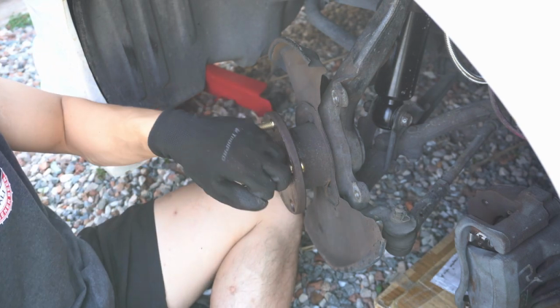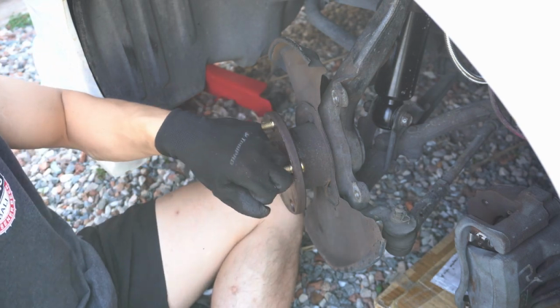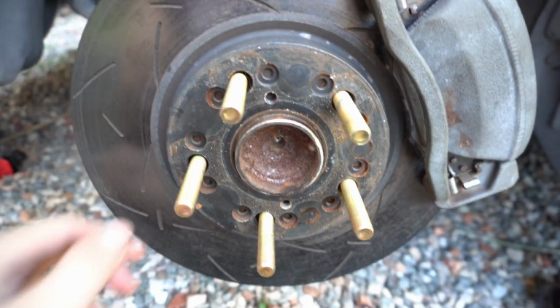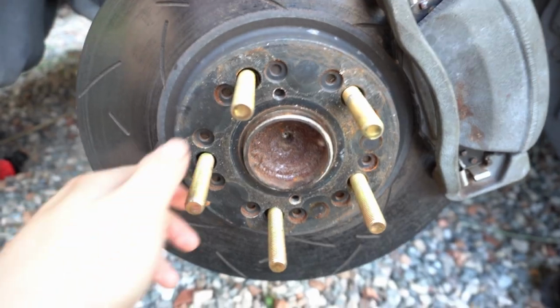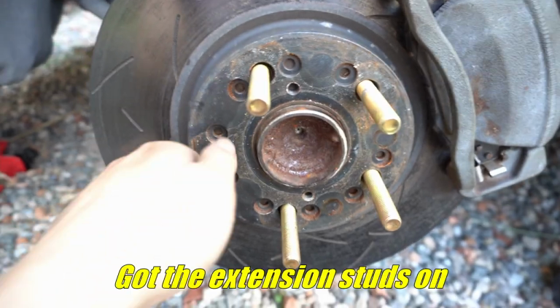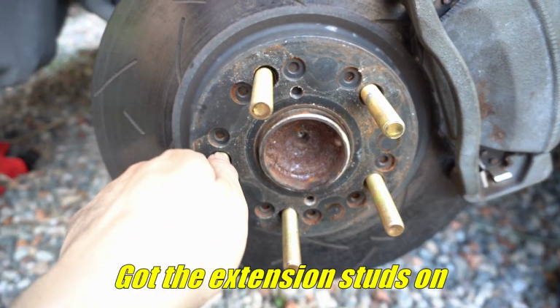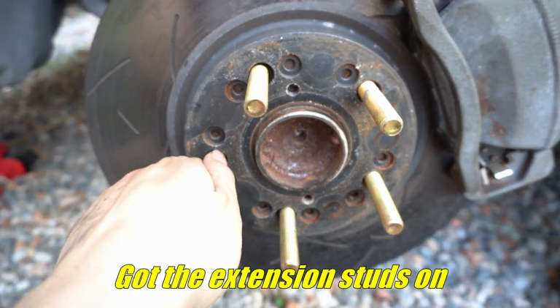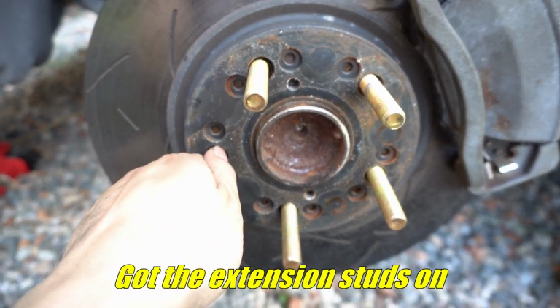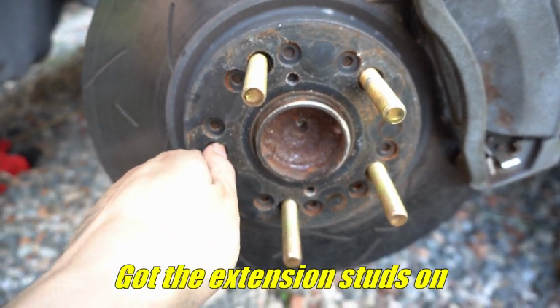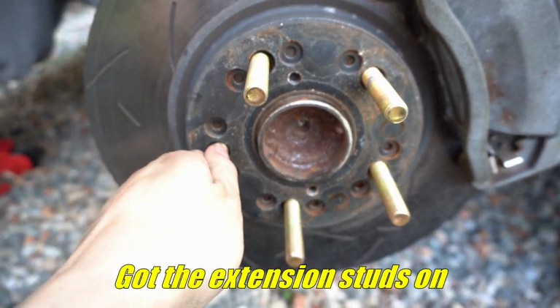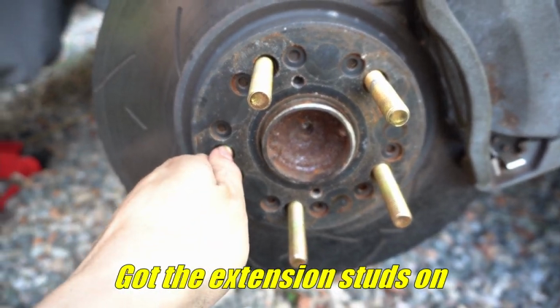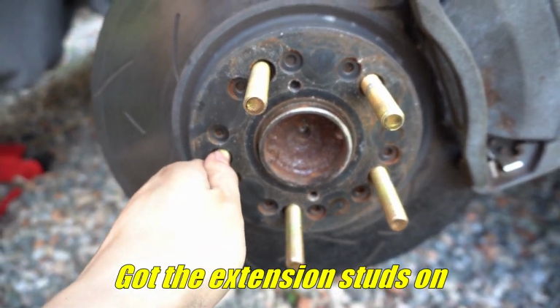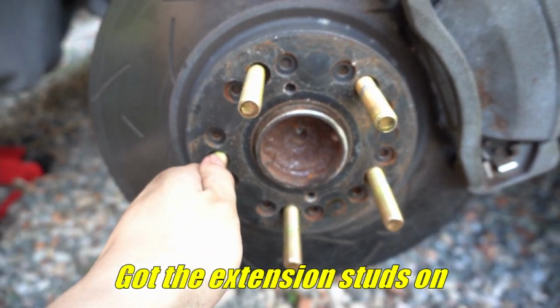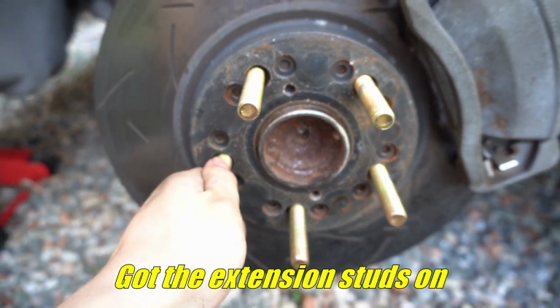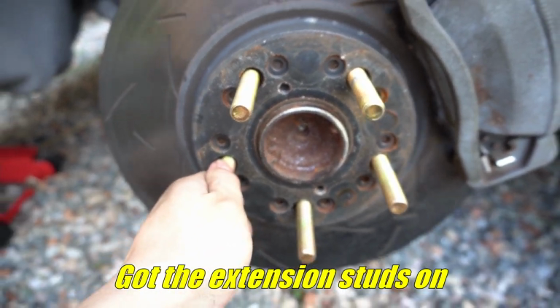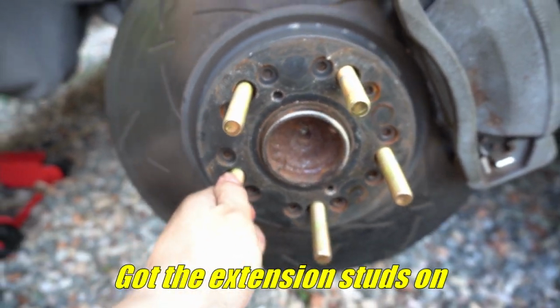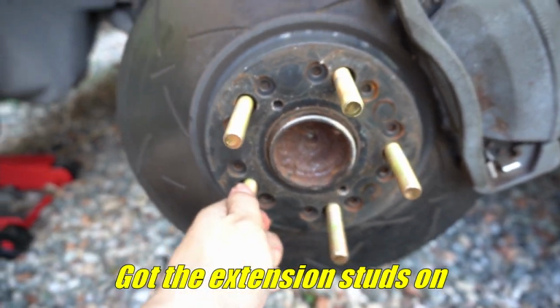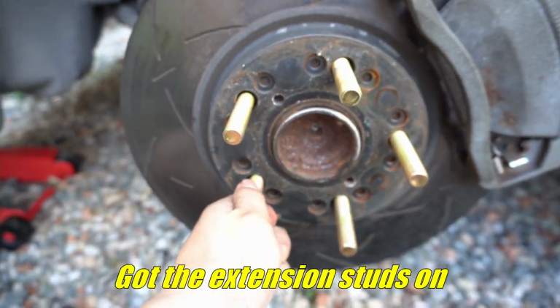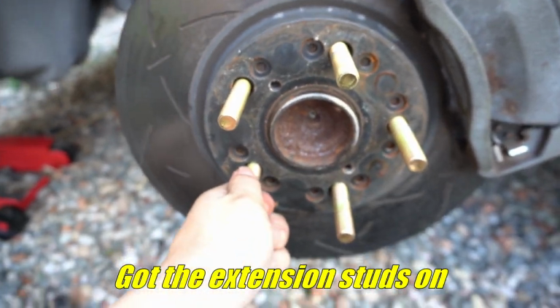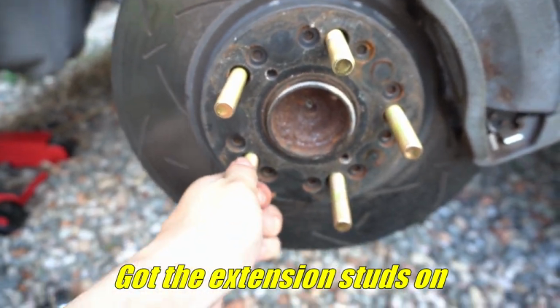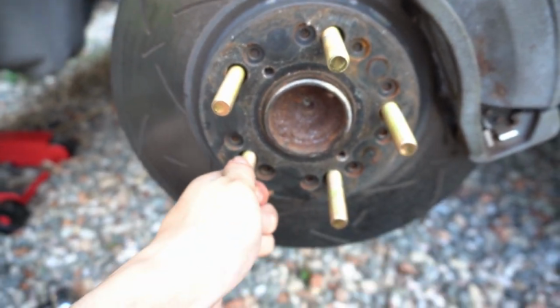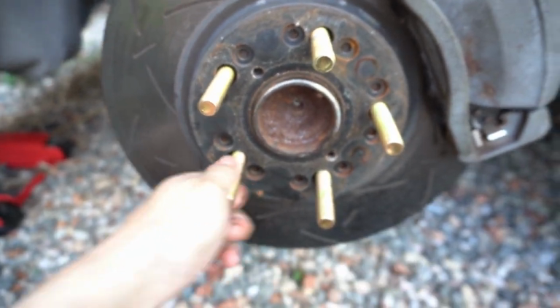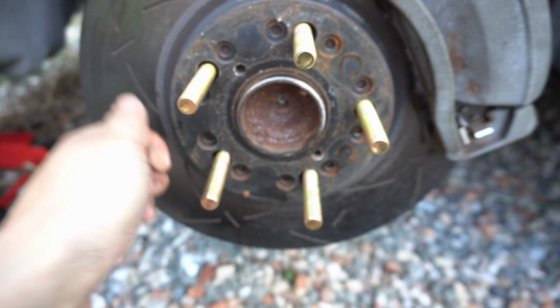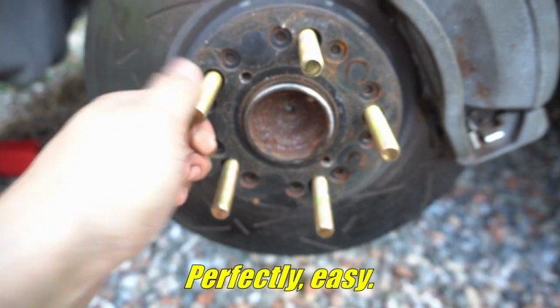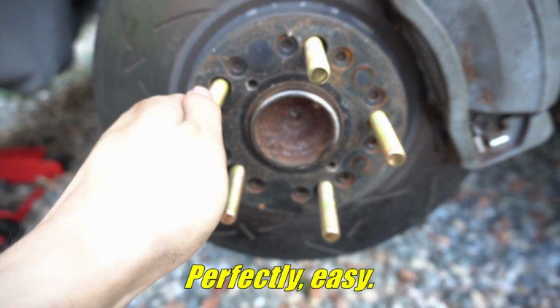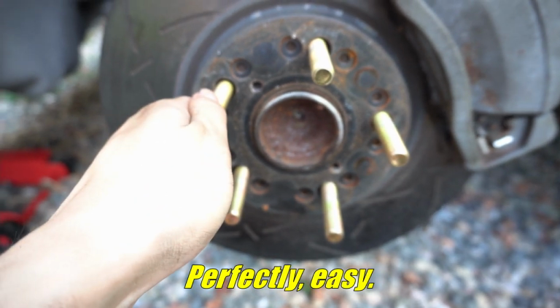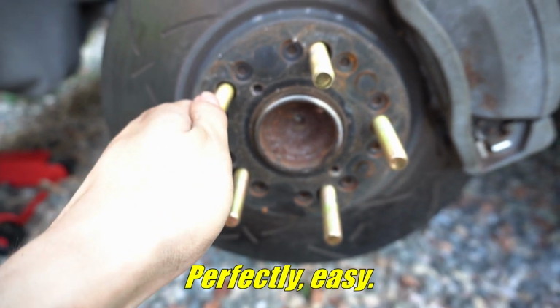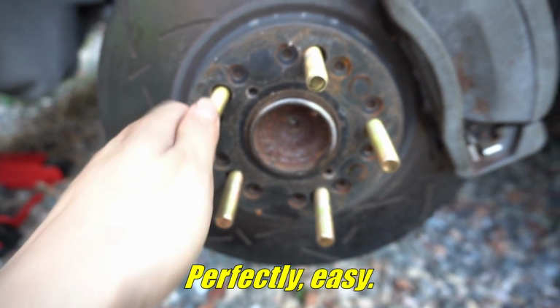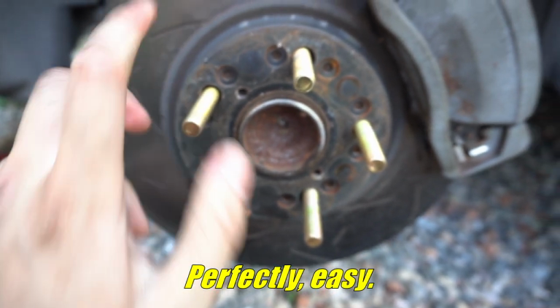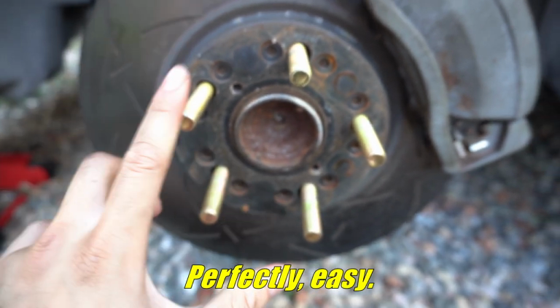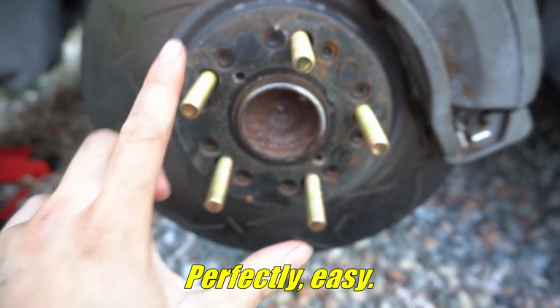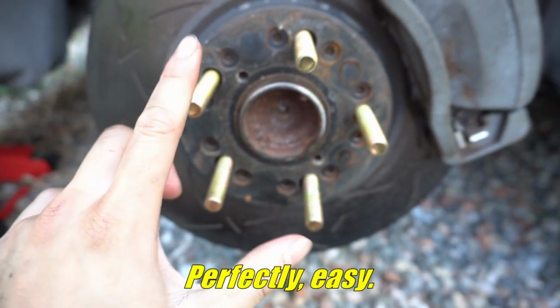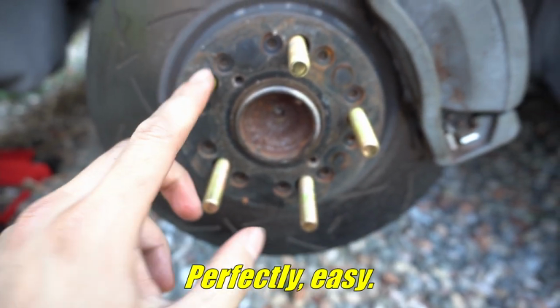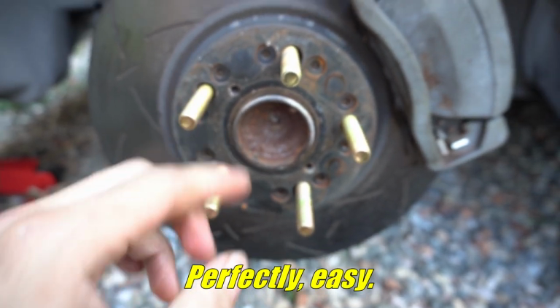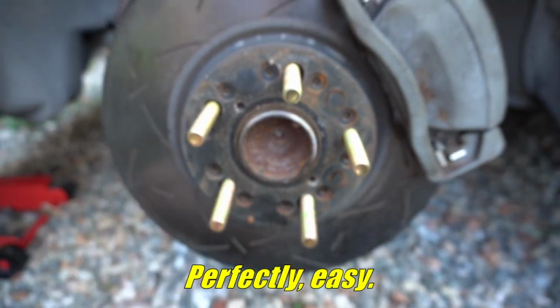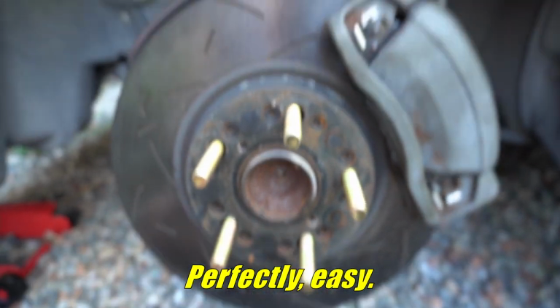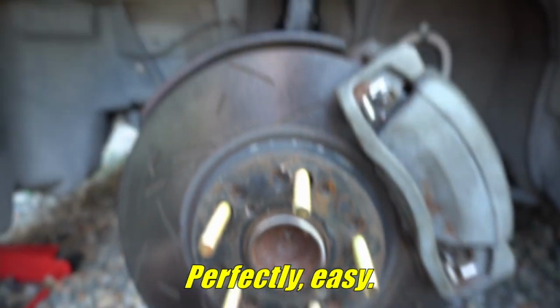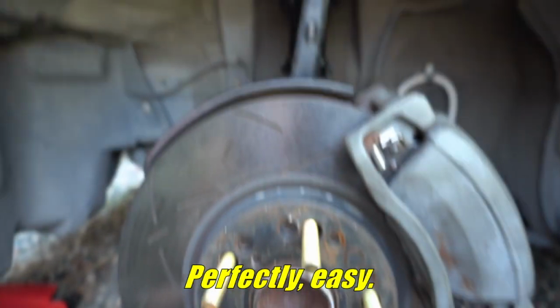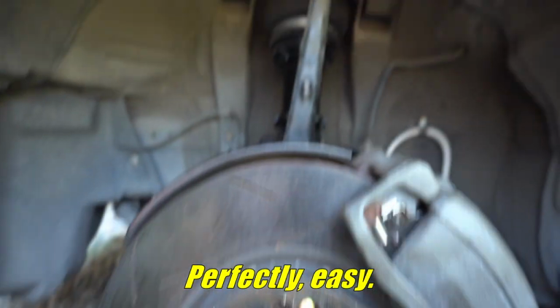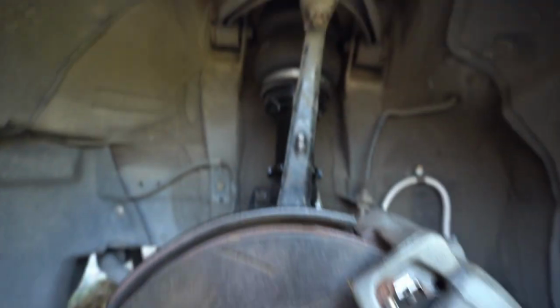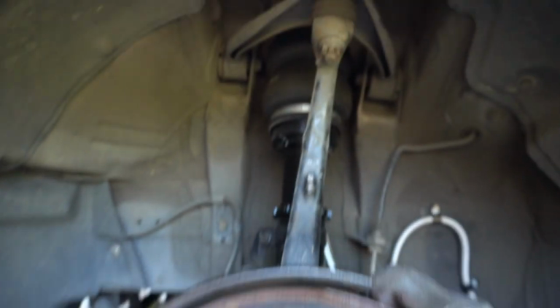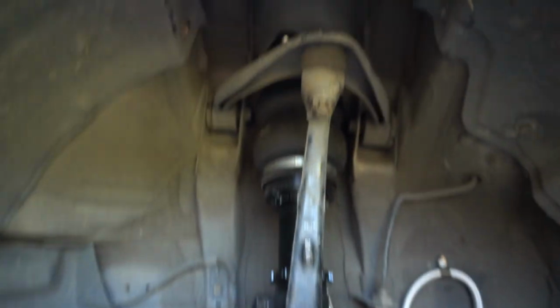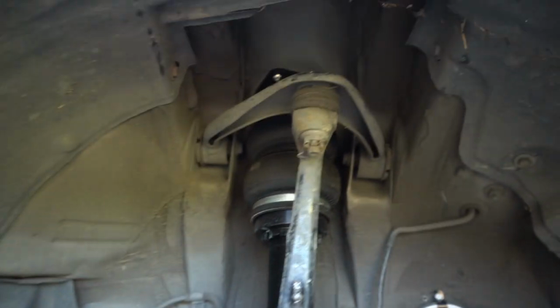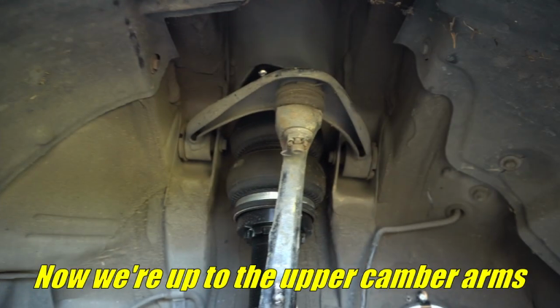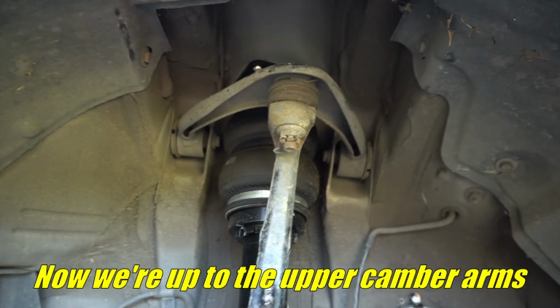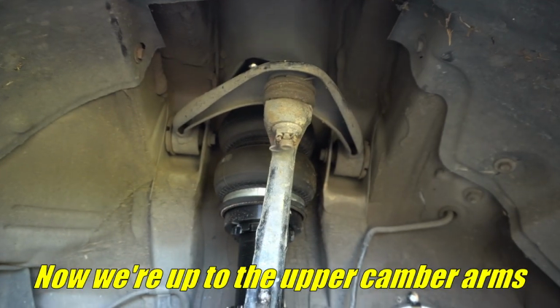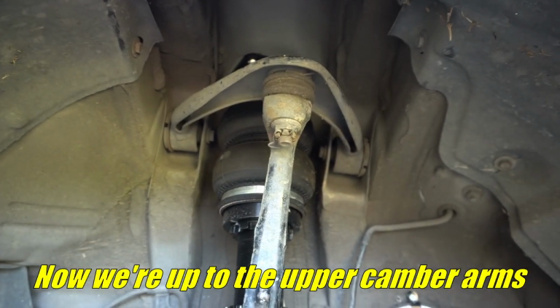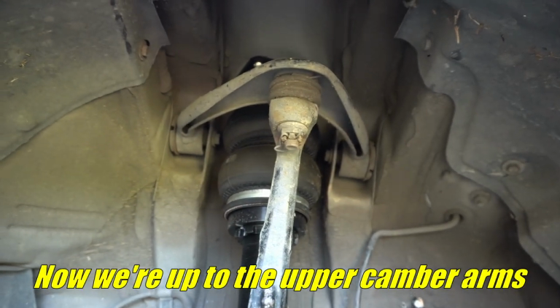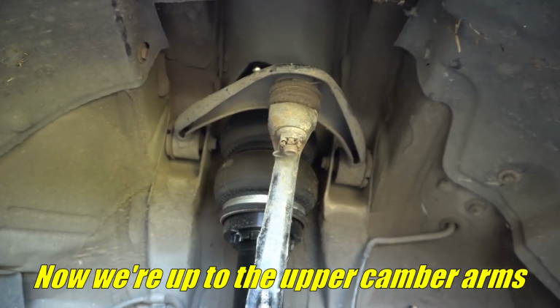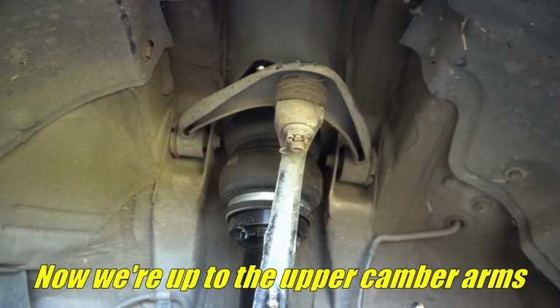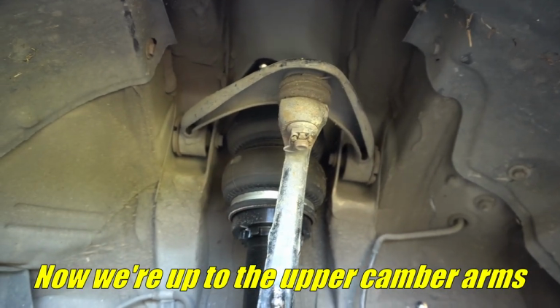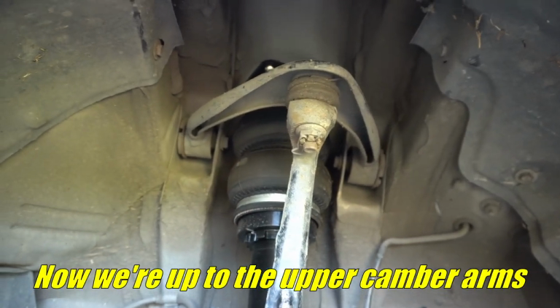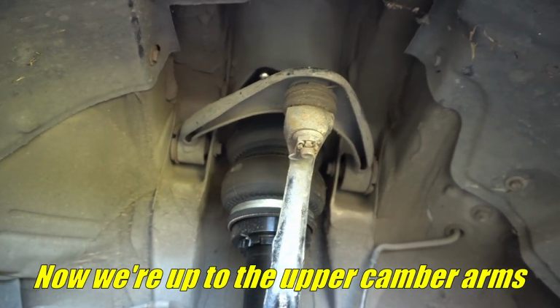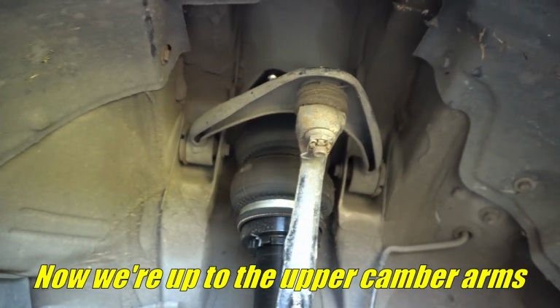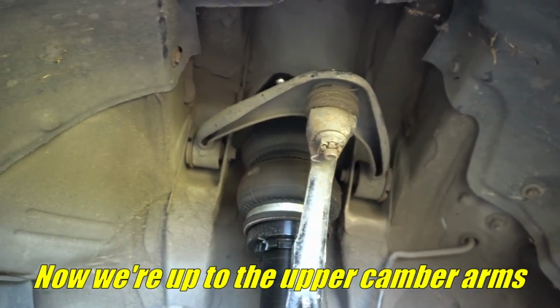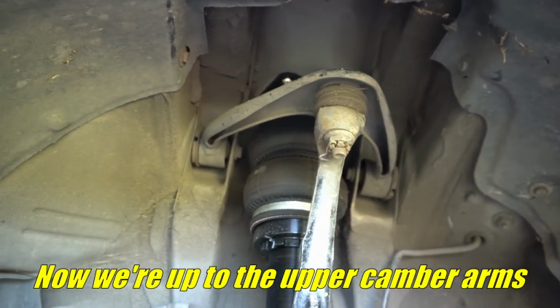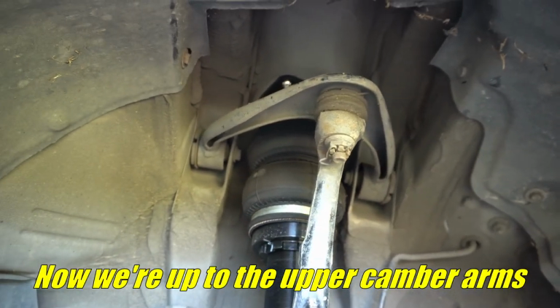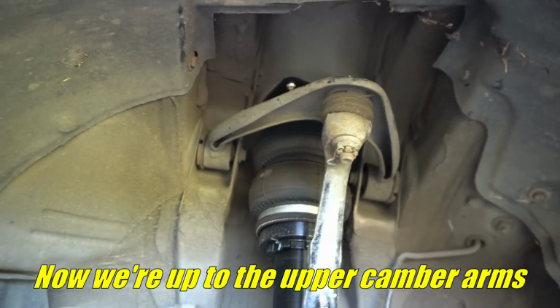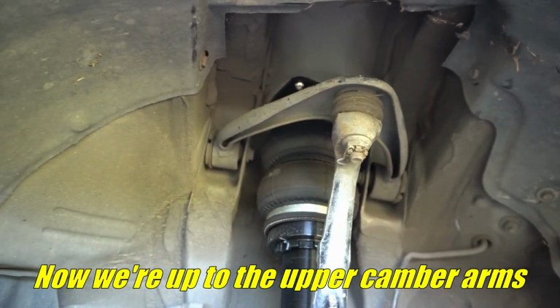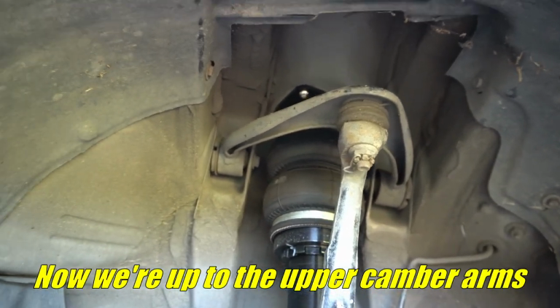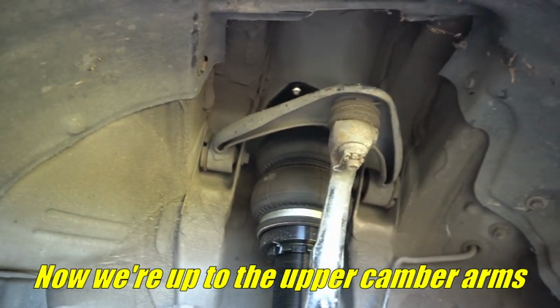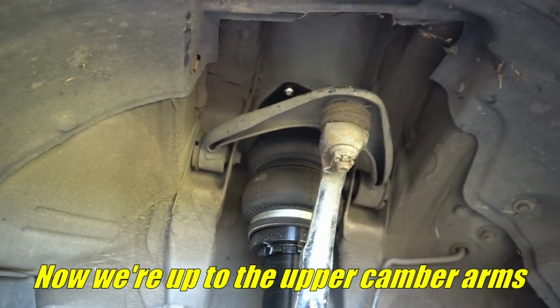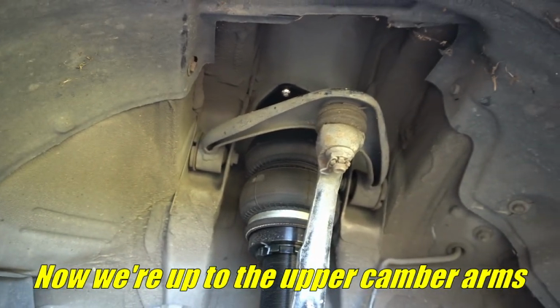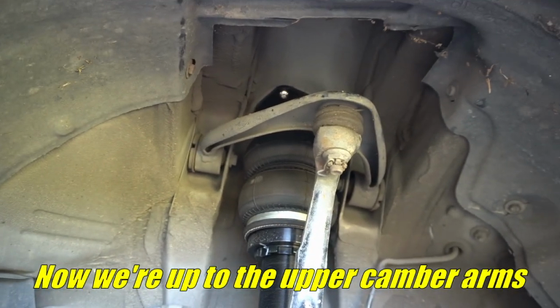Got the extension studs on — perfectly easy. Now we're up to the upper camber arms.